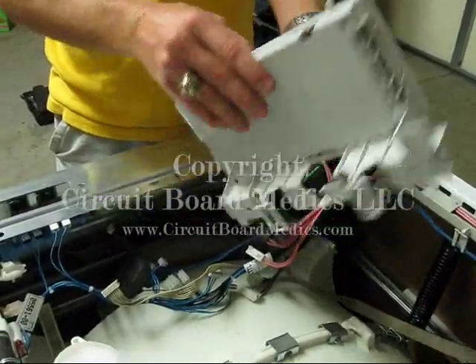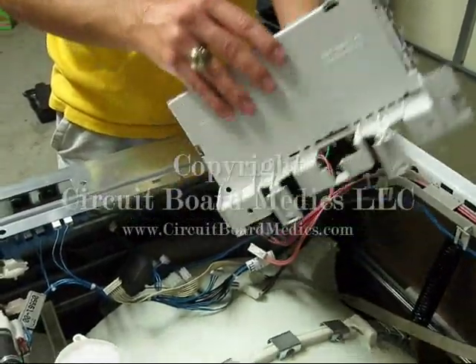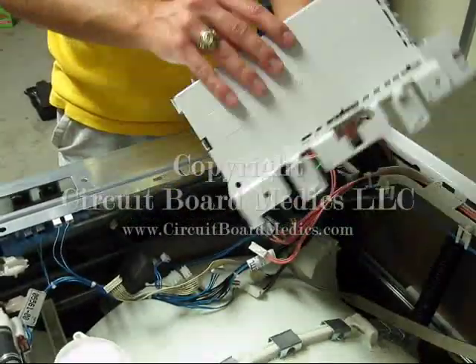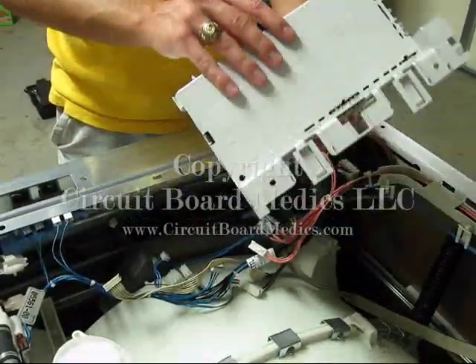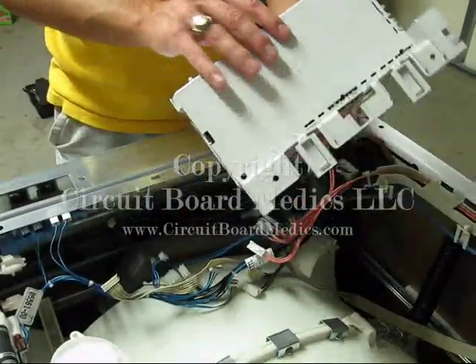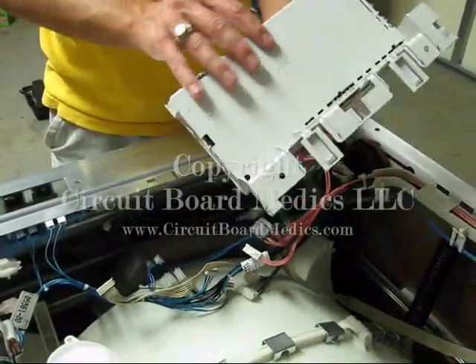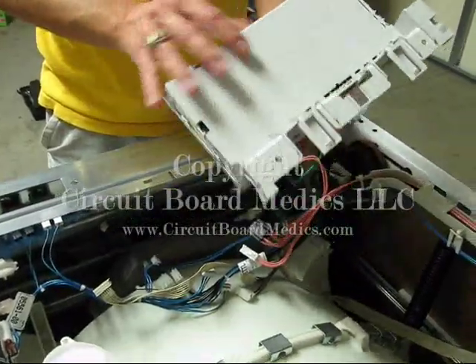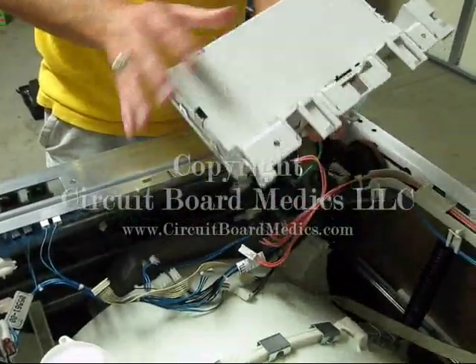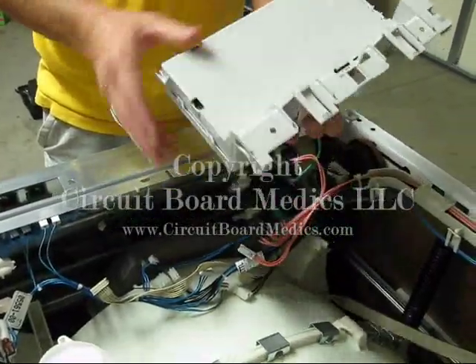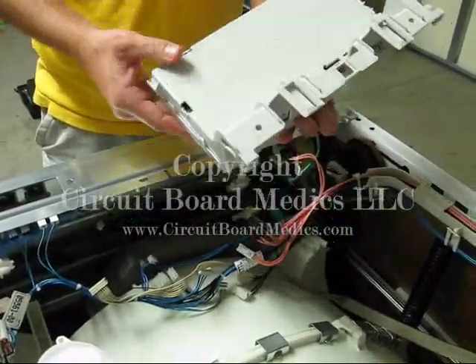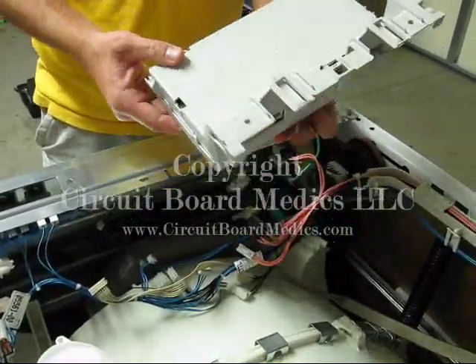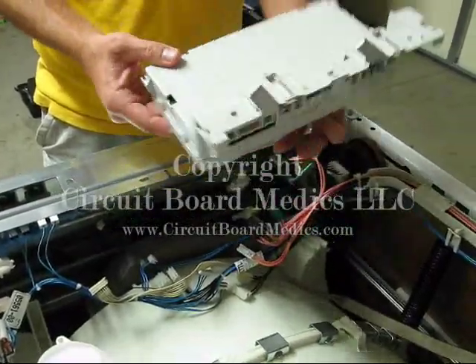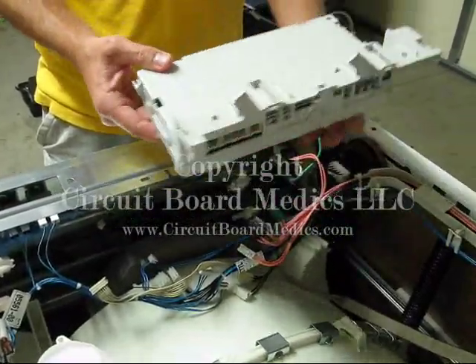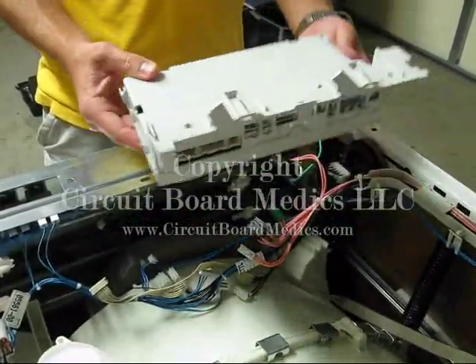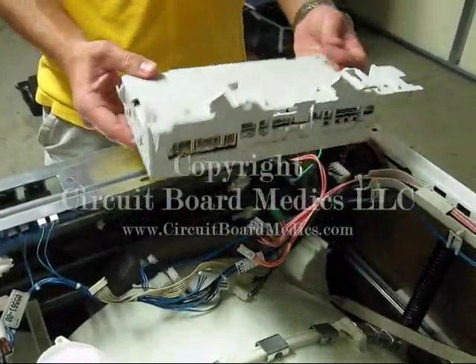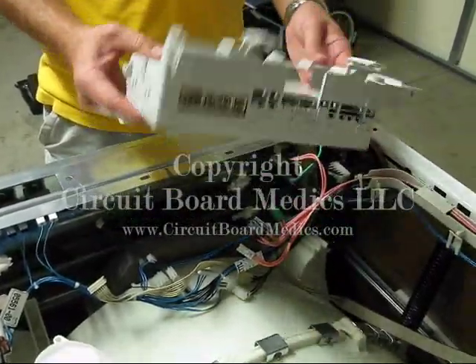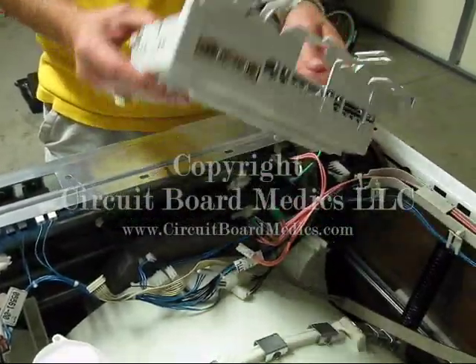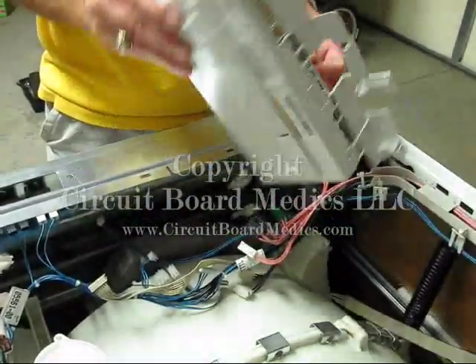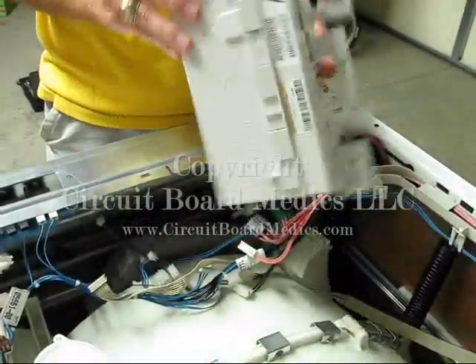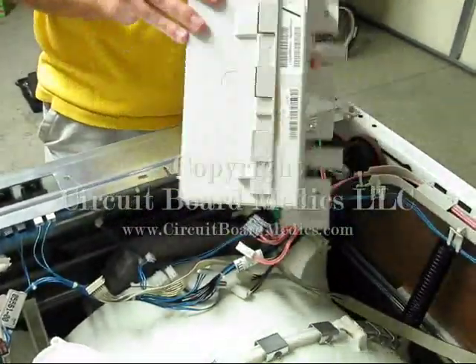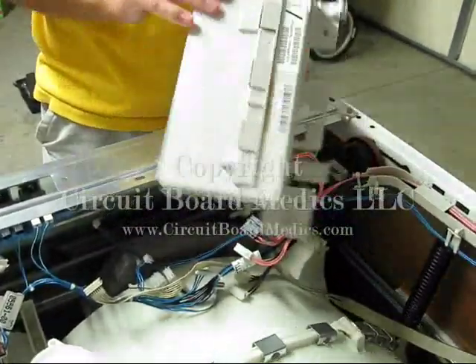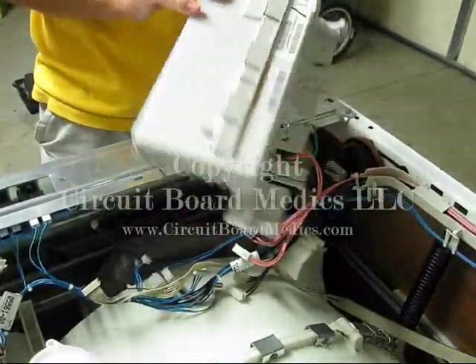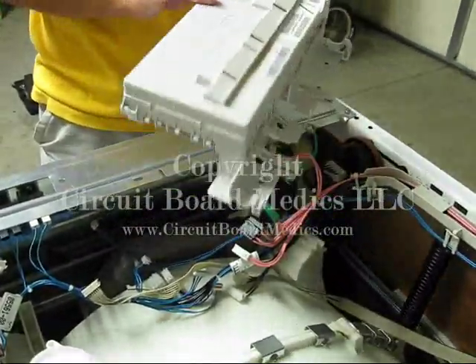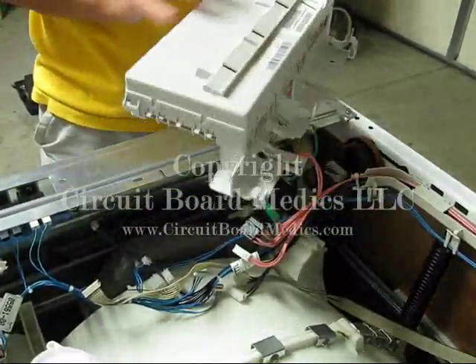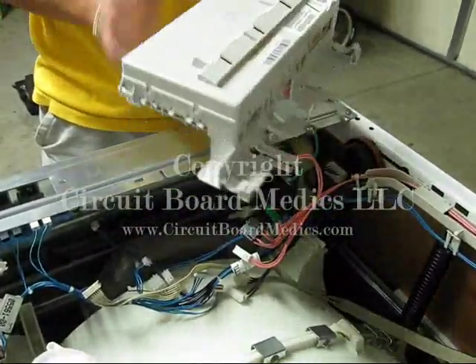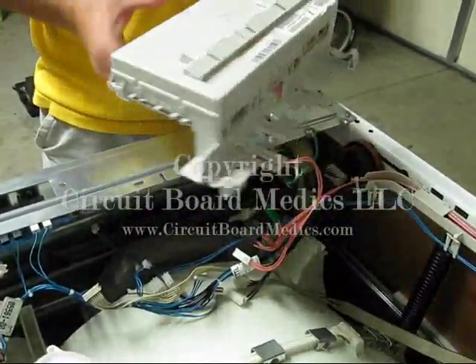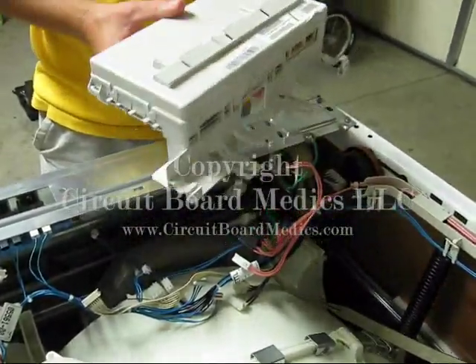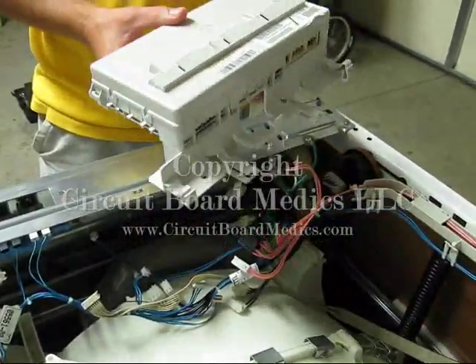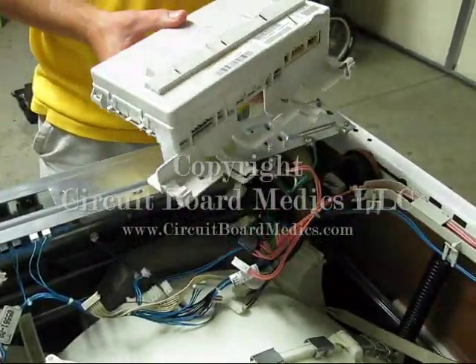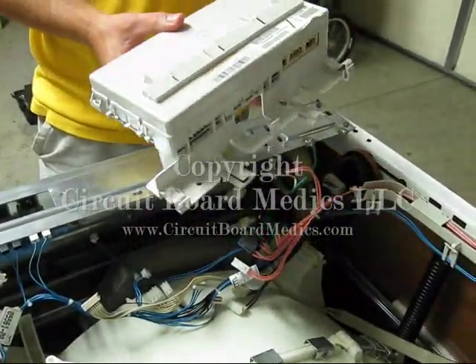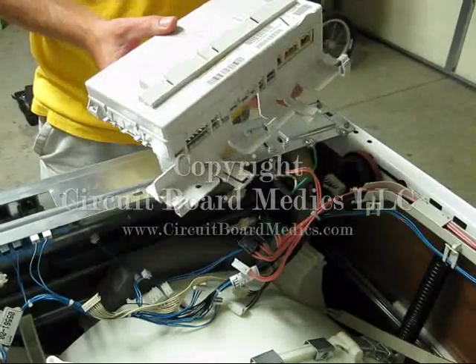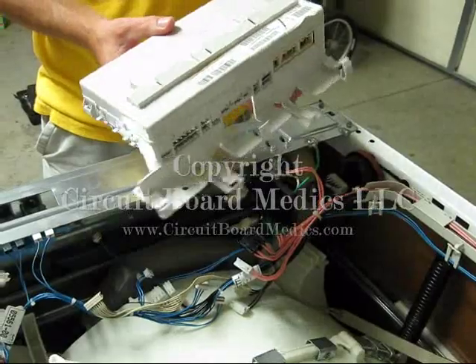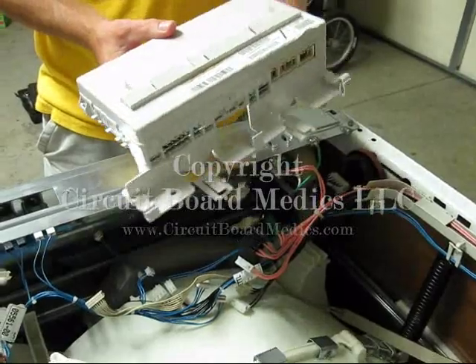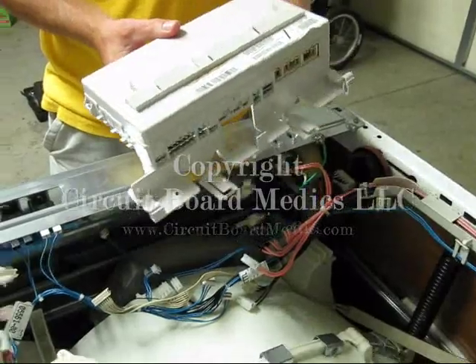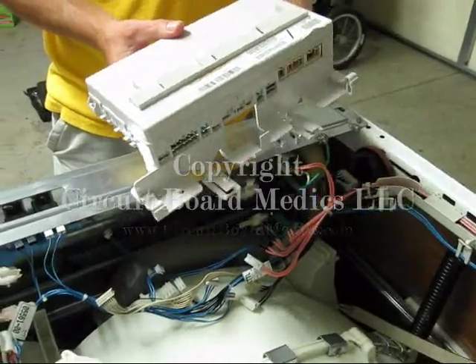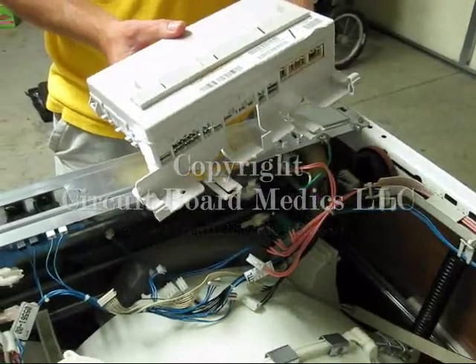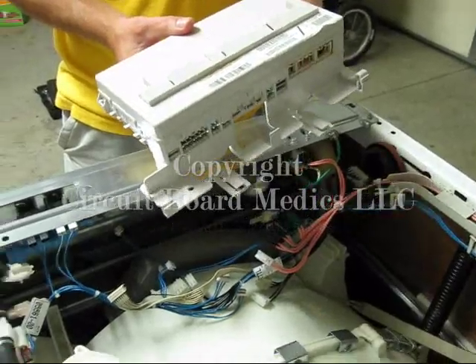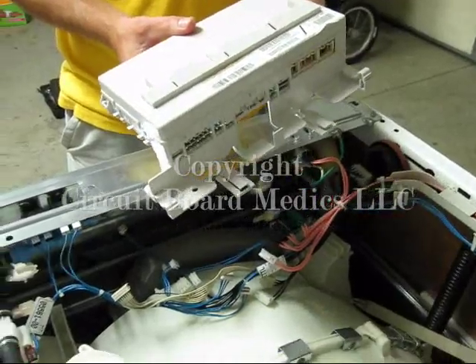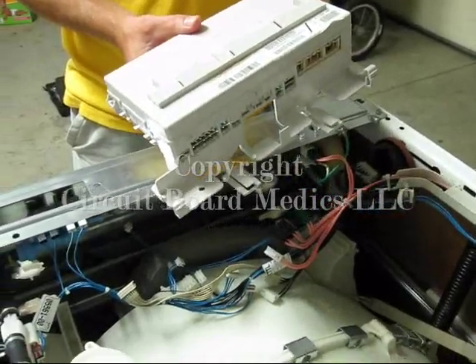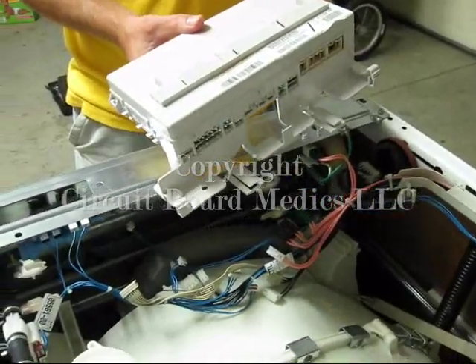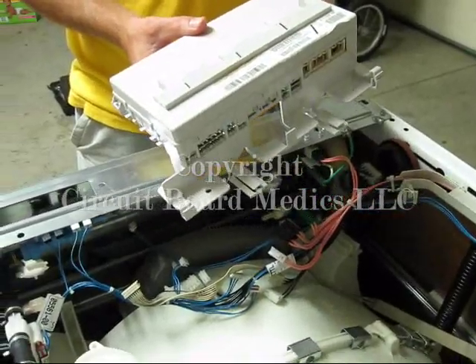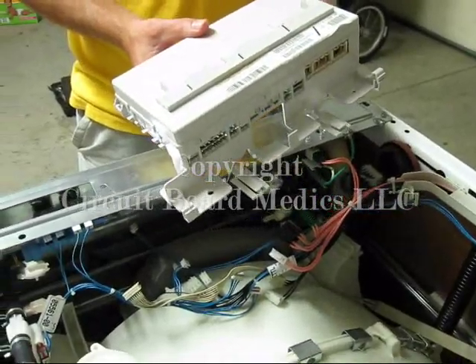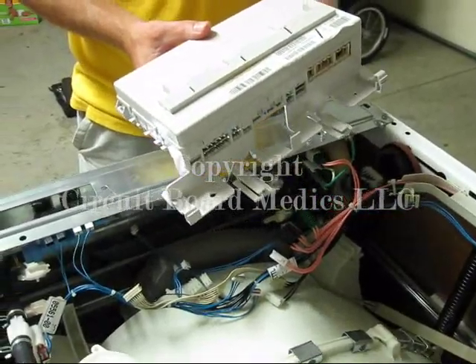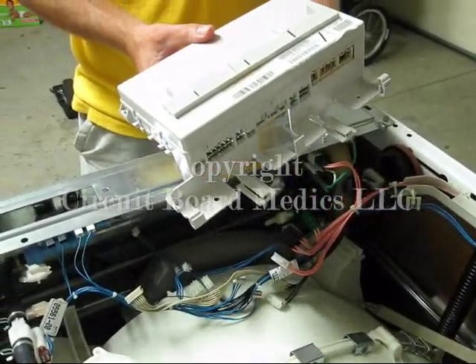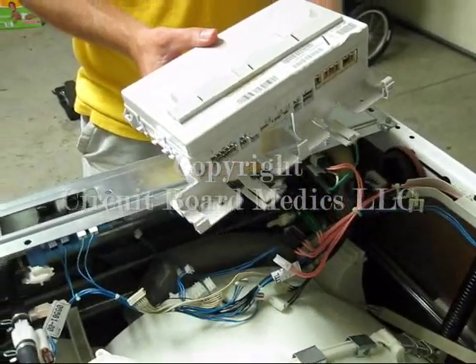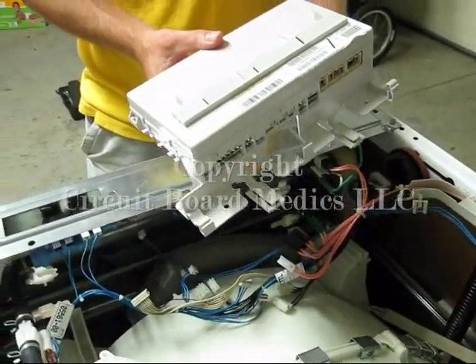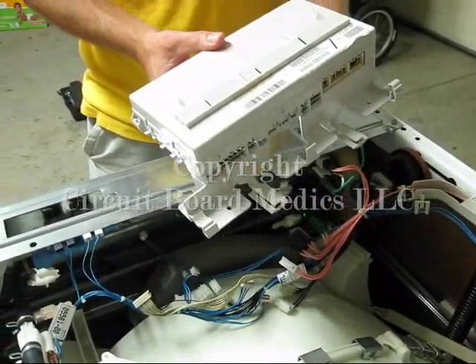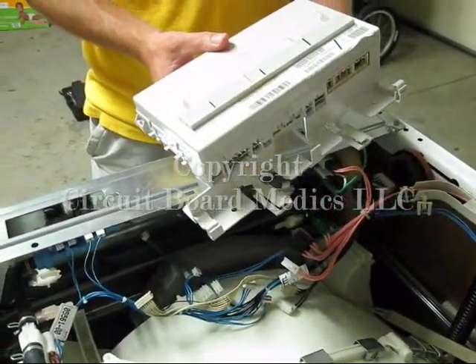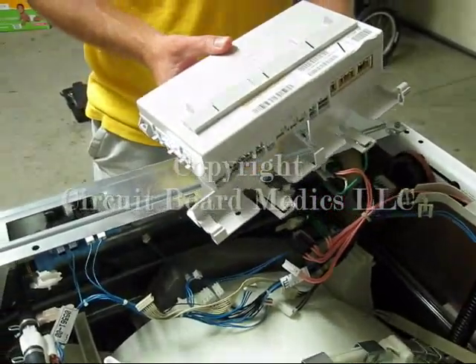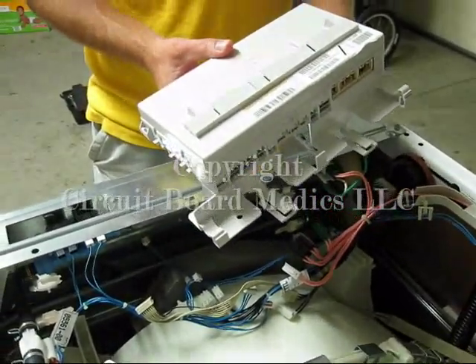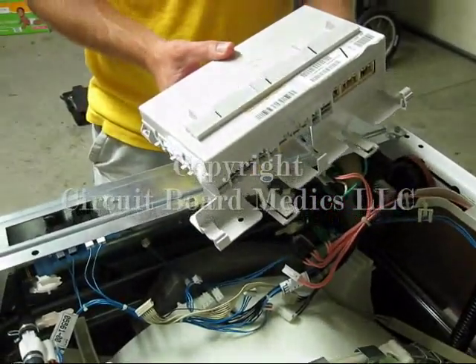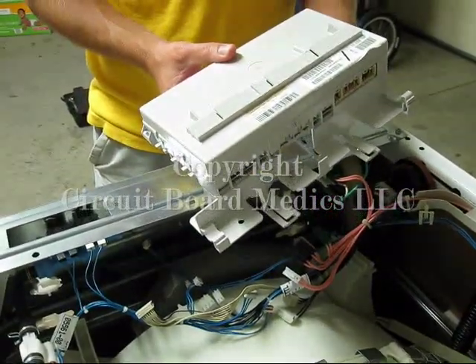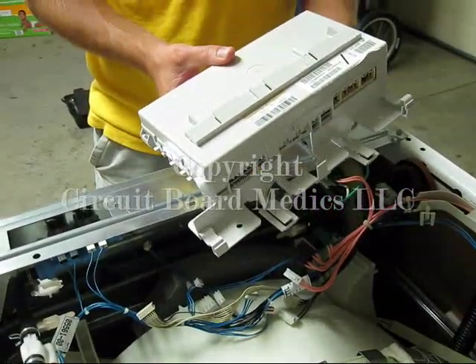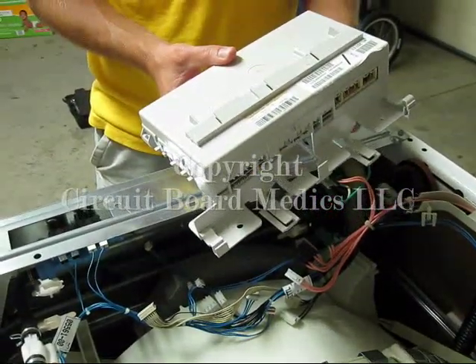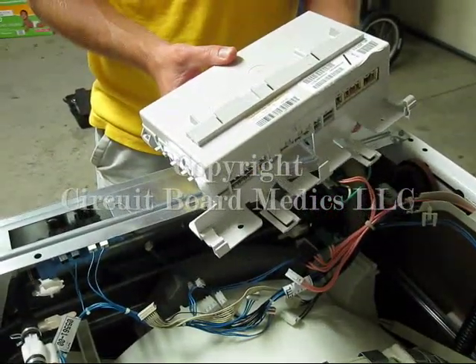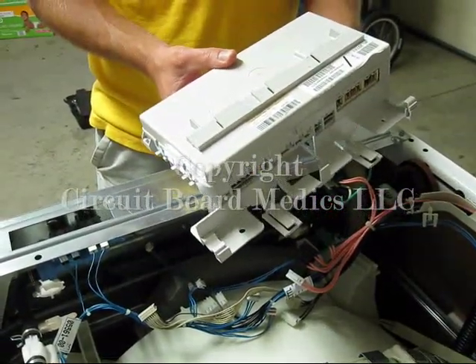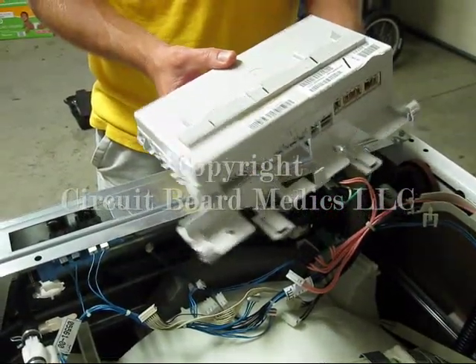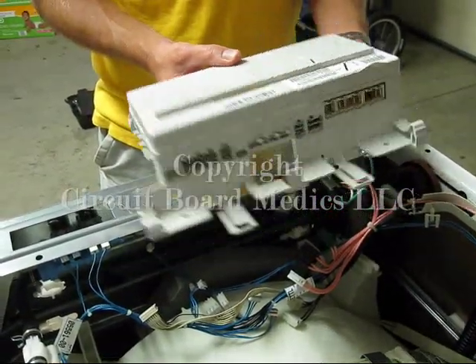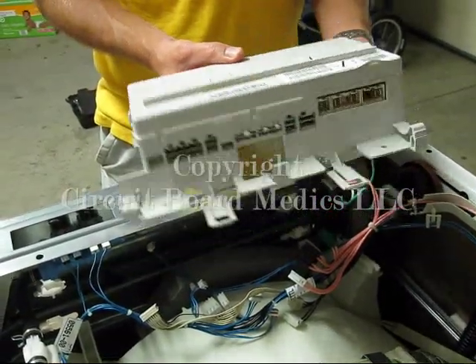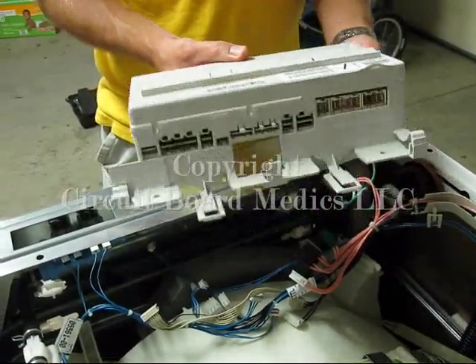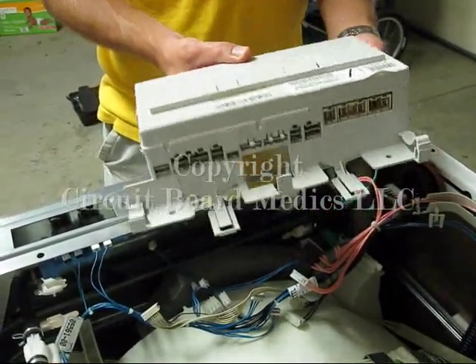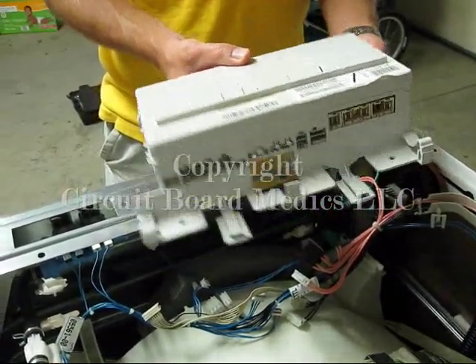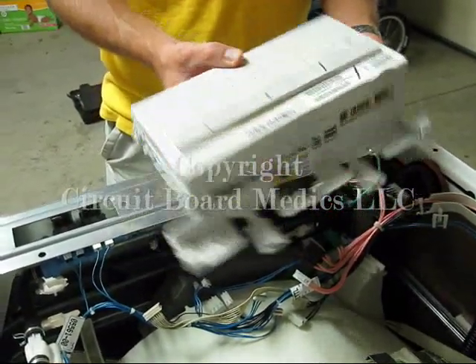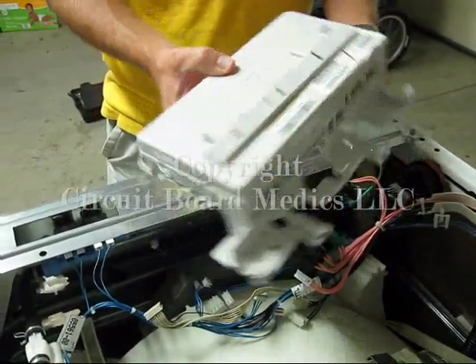We hope this video has helped, and we hope we can assist you with the repair and upgrade of your circuit board so your washing machine will provide many more years of service.